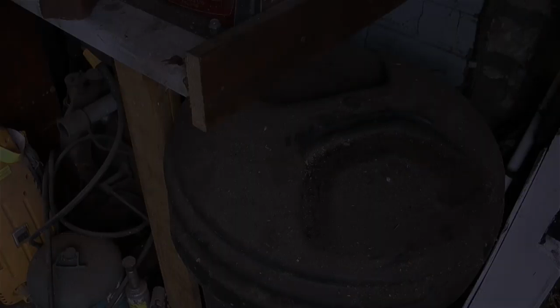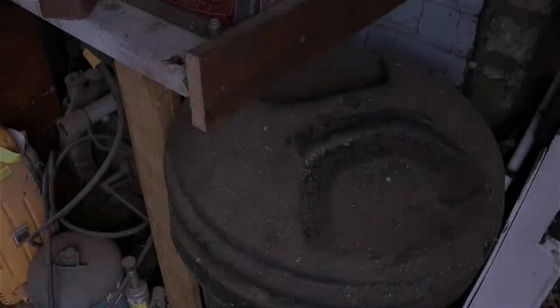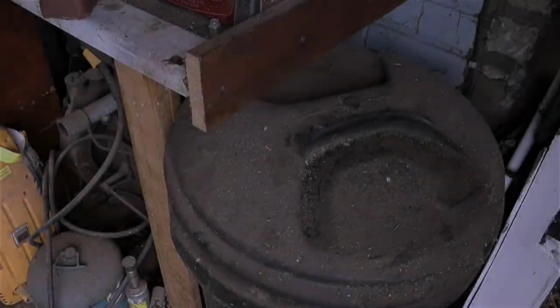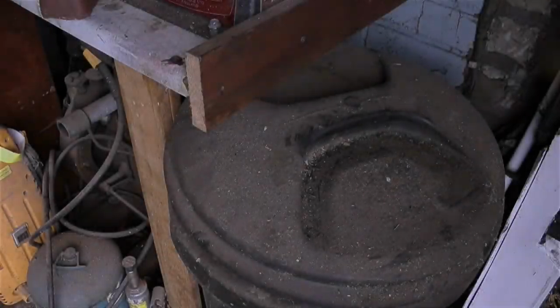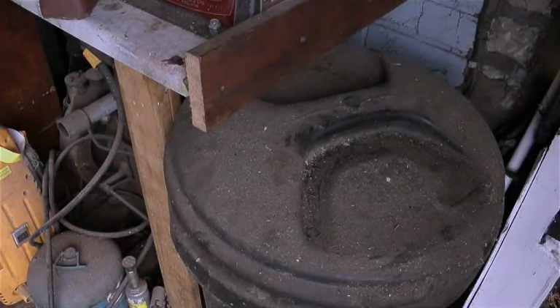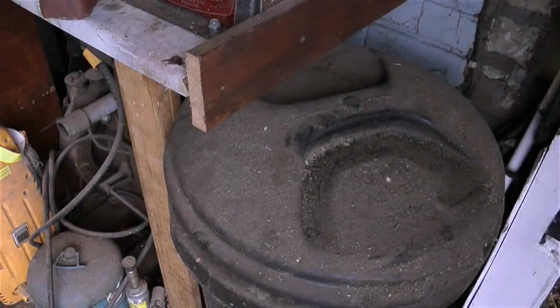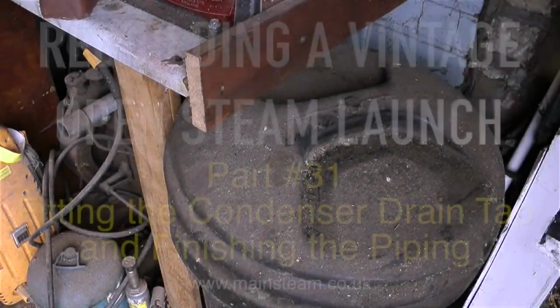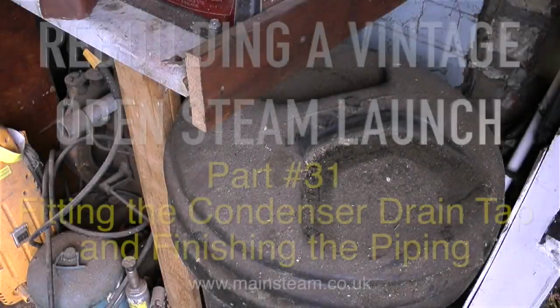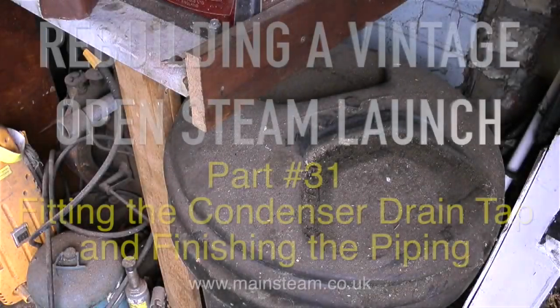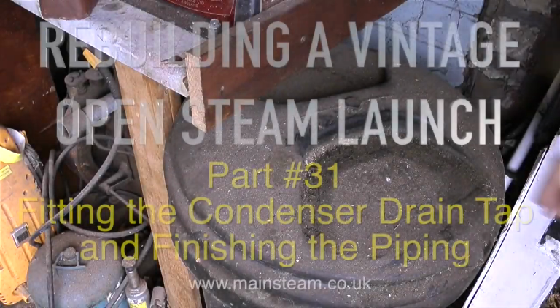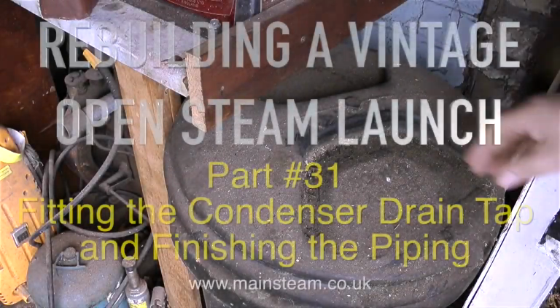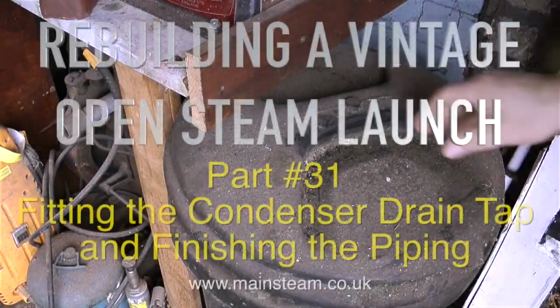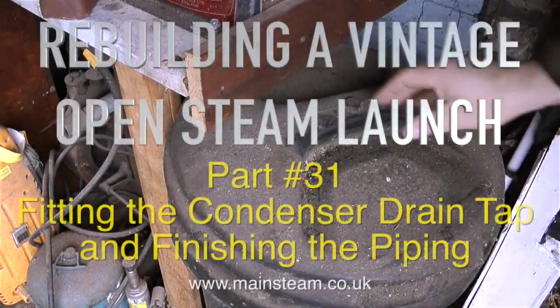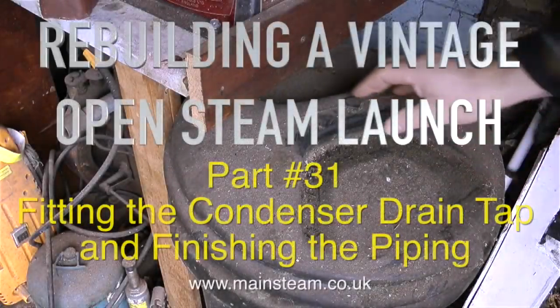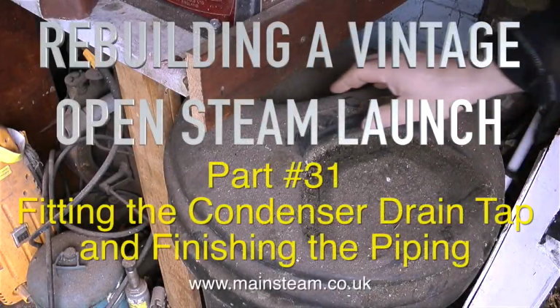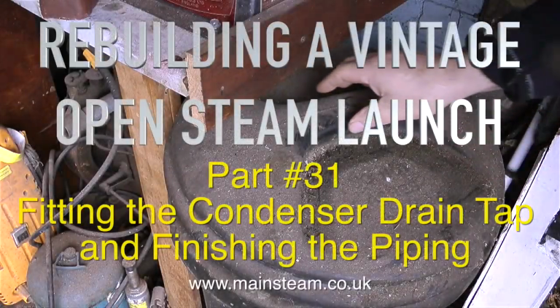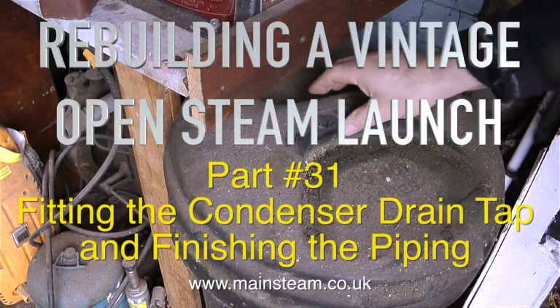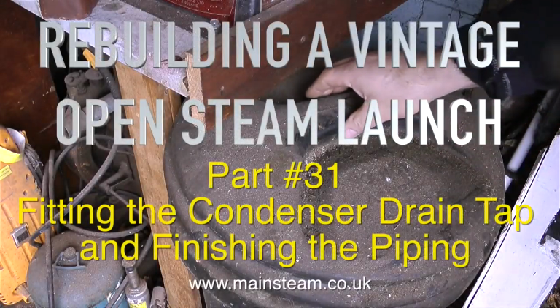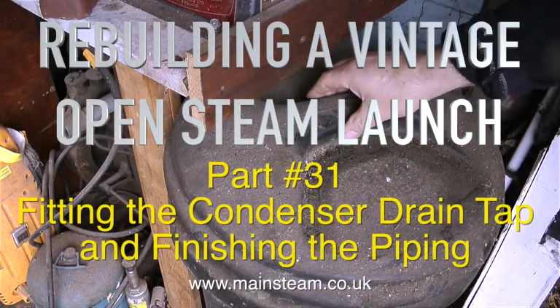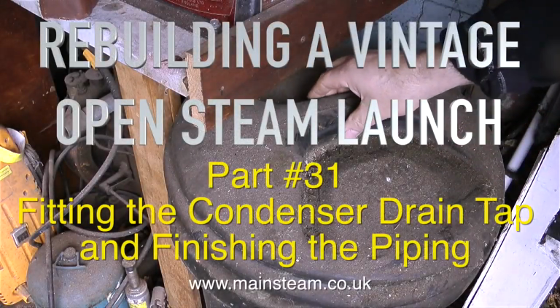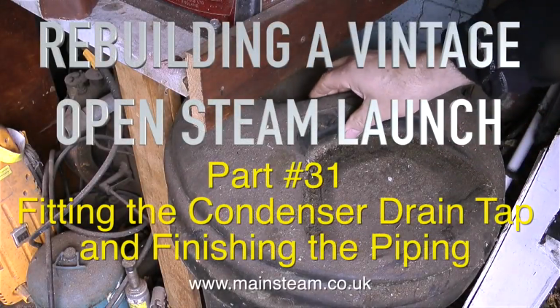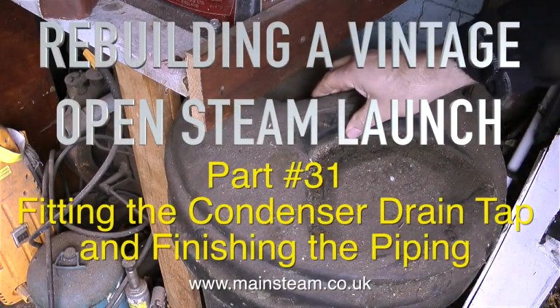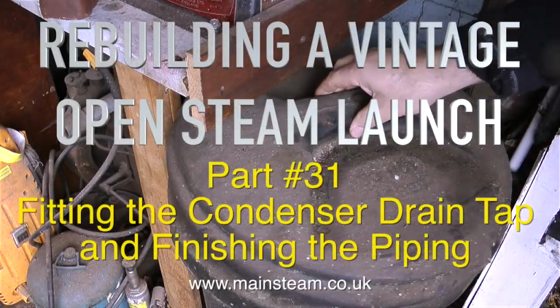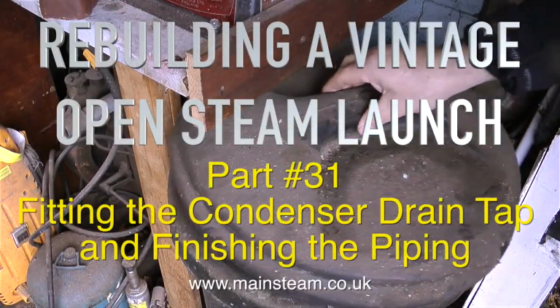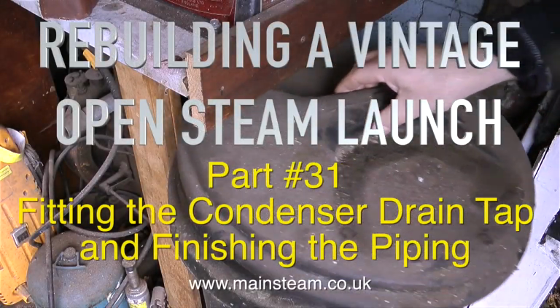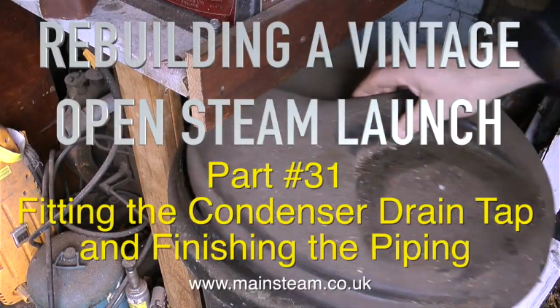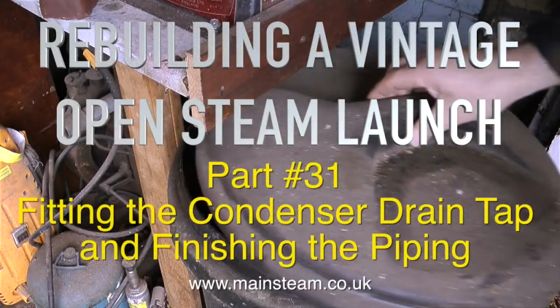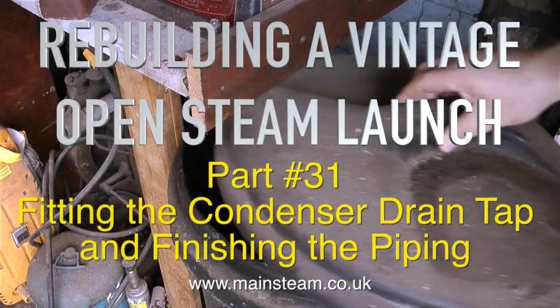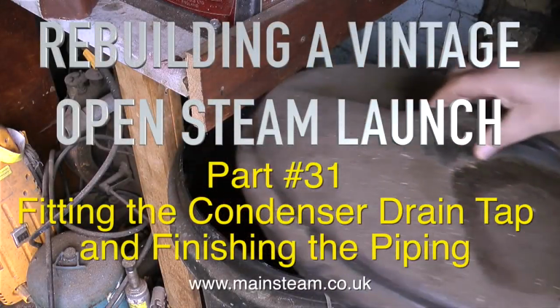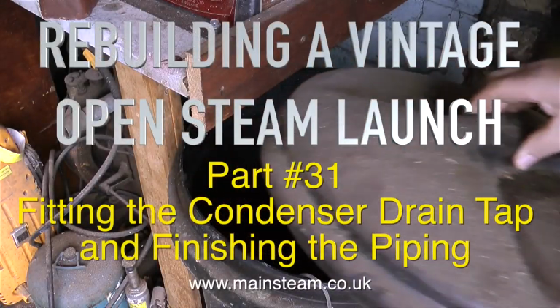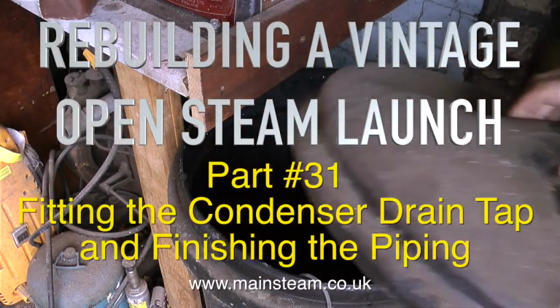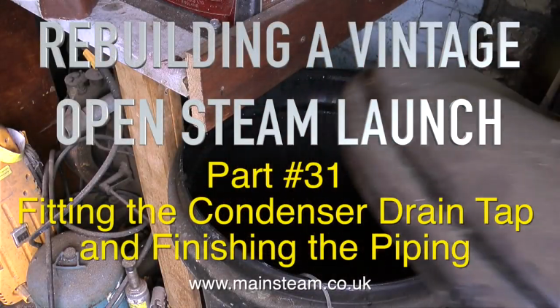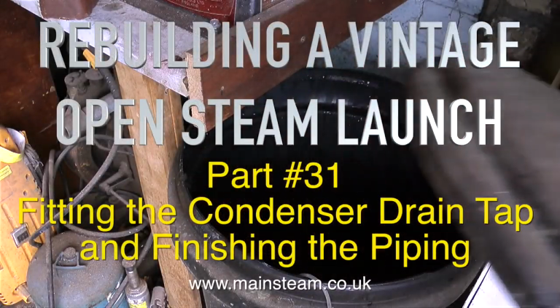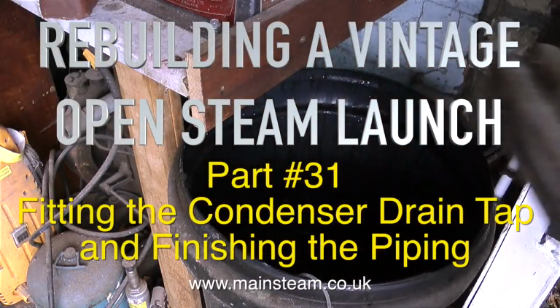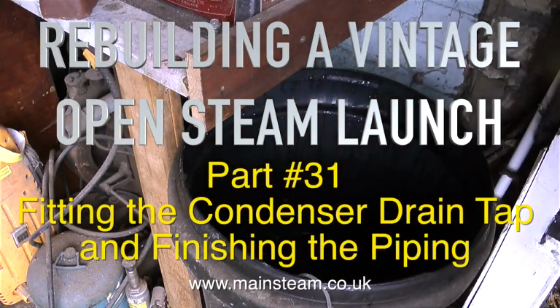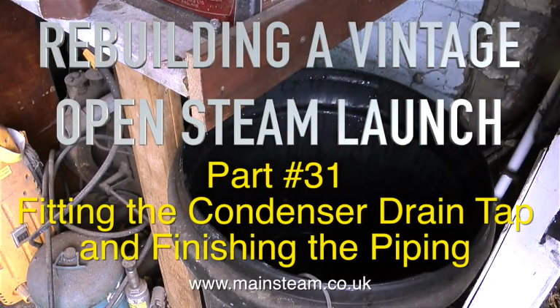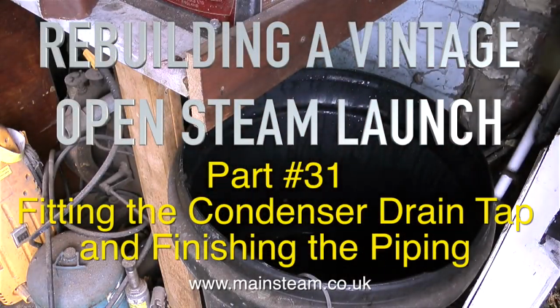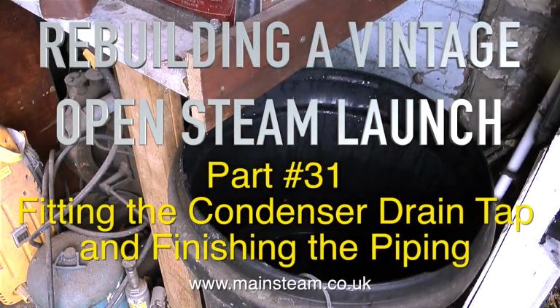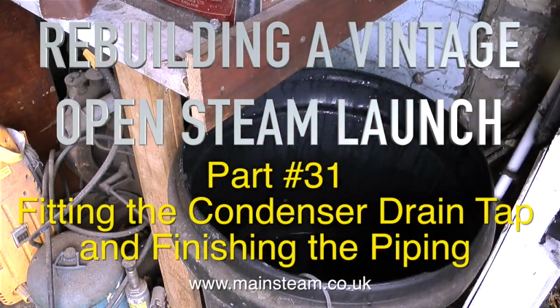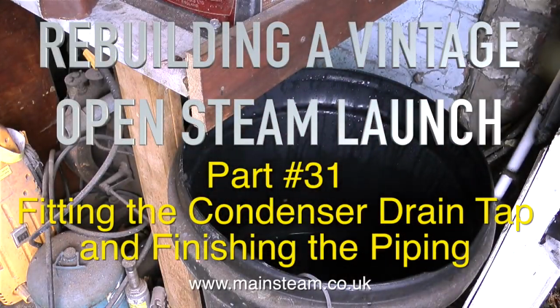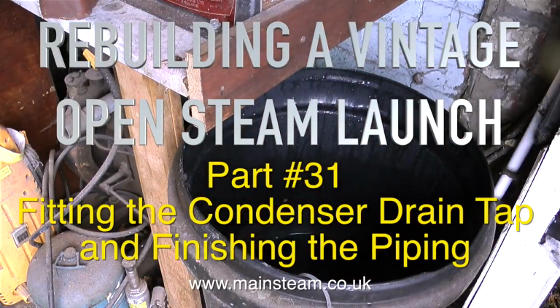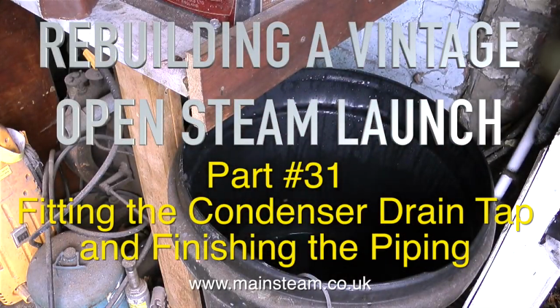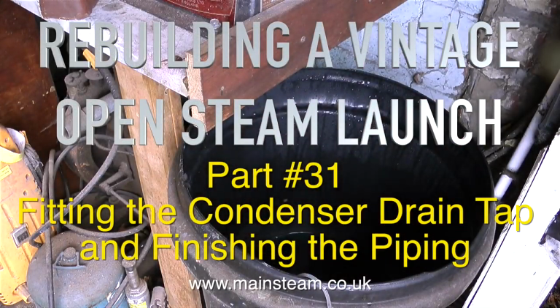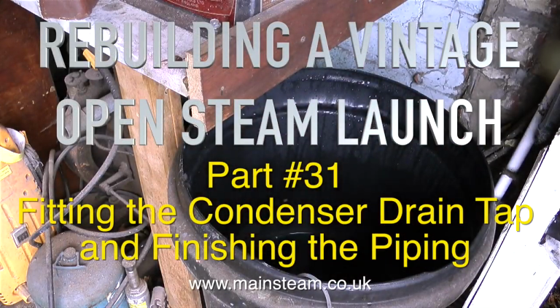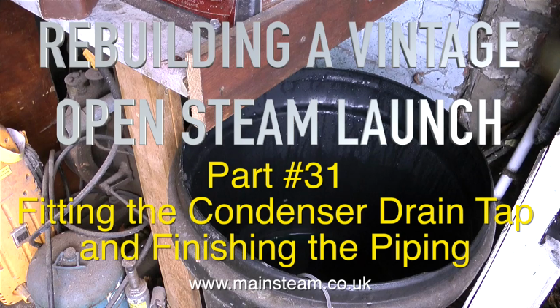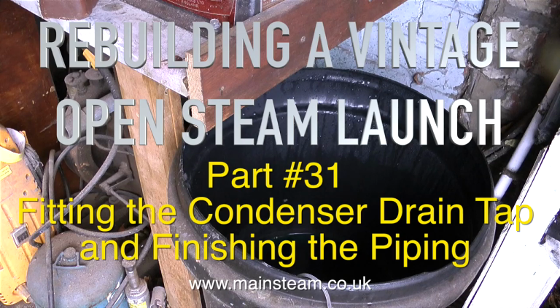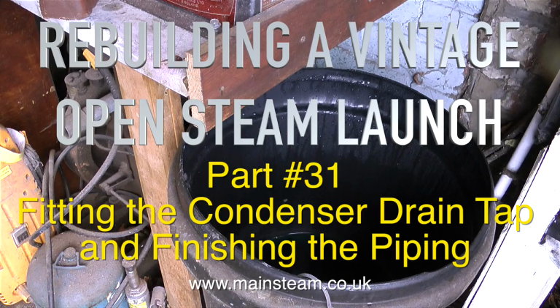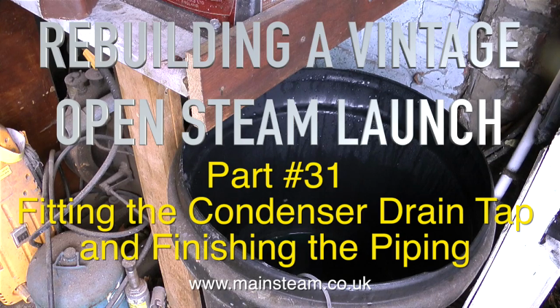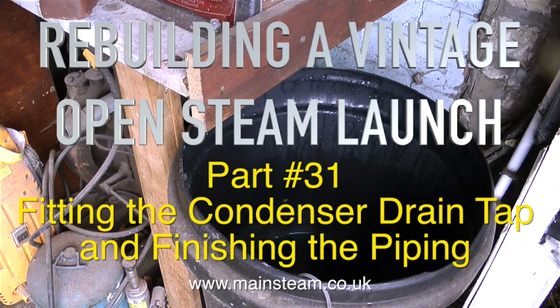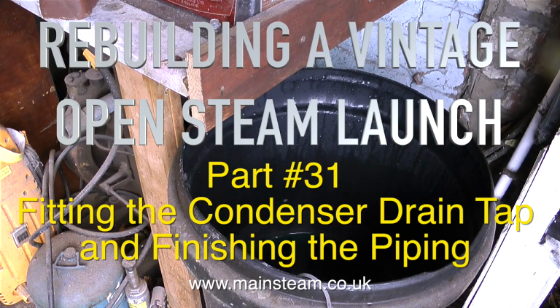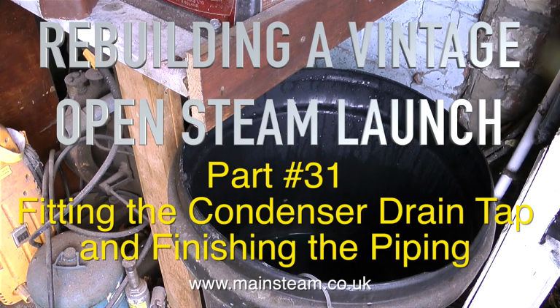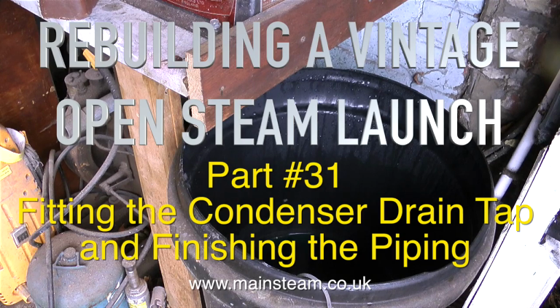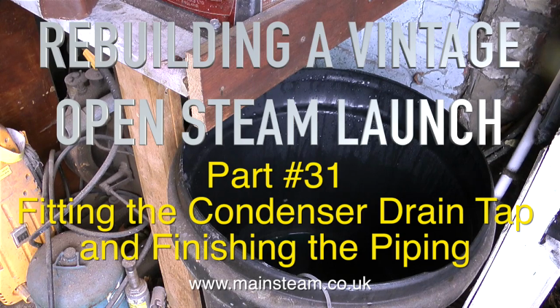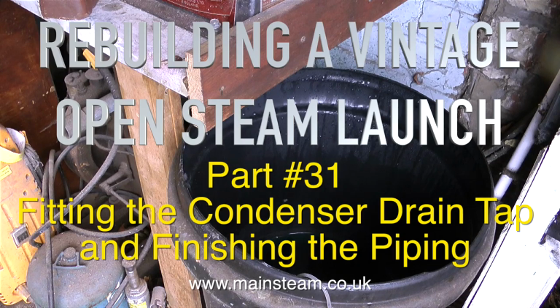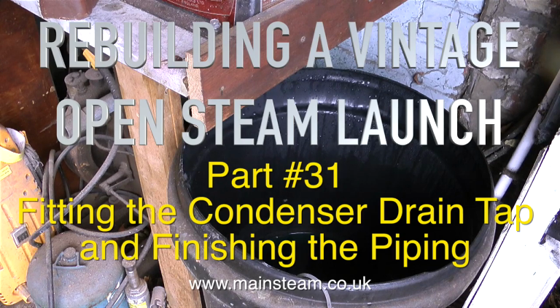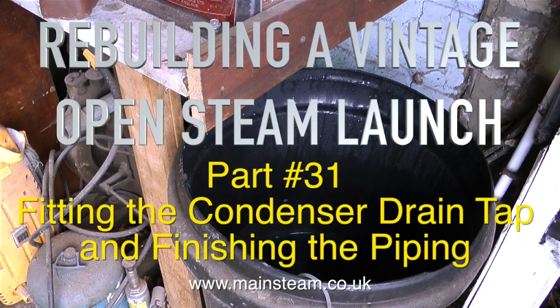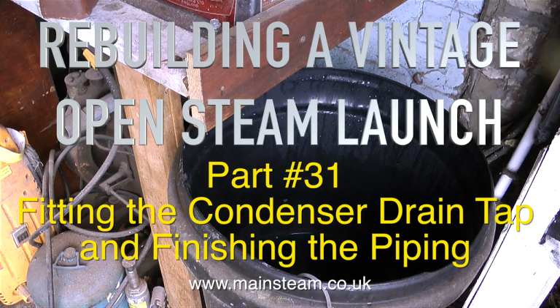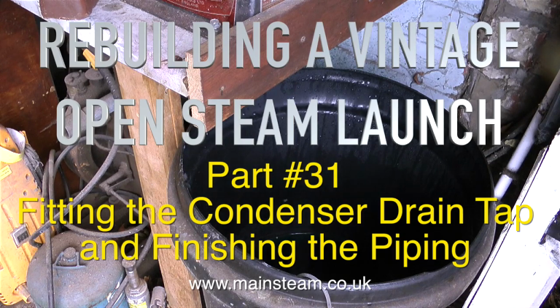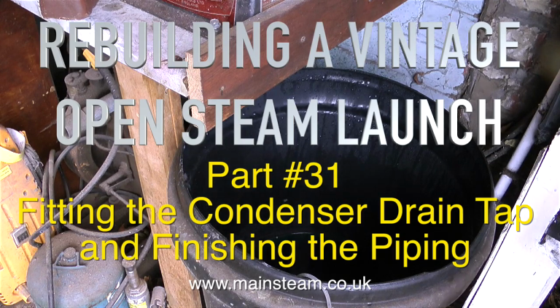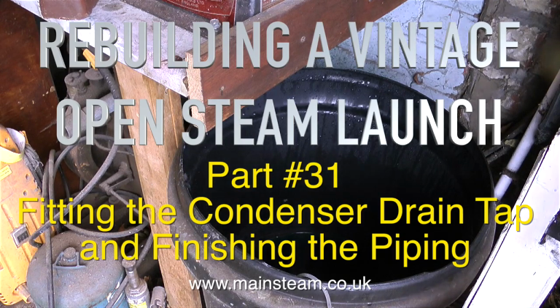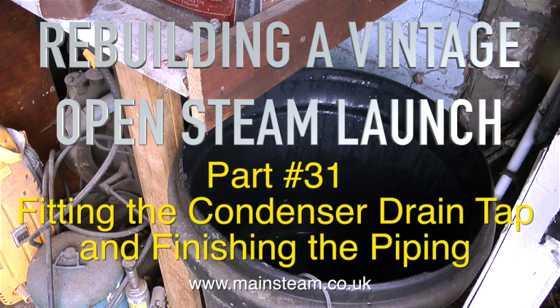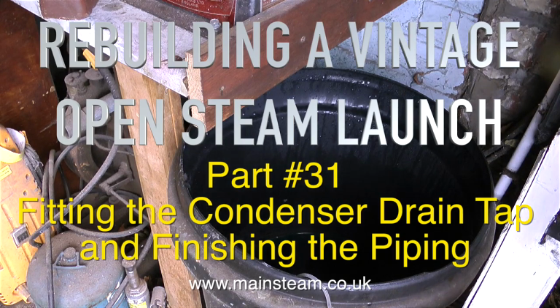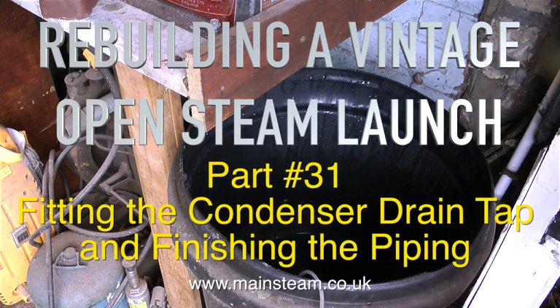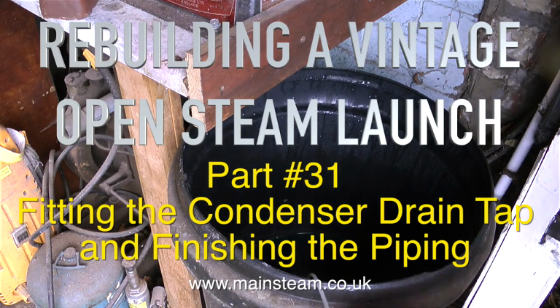This is part 31 of Rebuilding a Vintage Open Steam Launch and it covers fitting the condenser drain tap and finishing the piping.